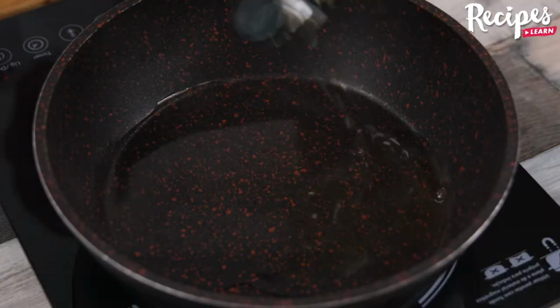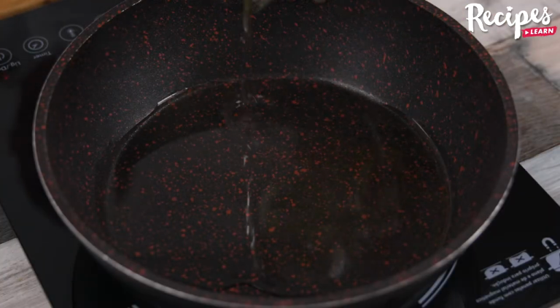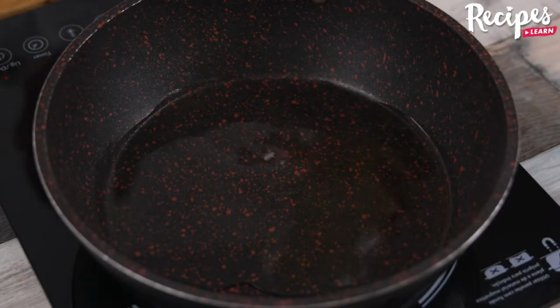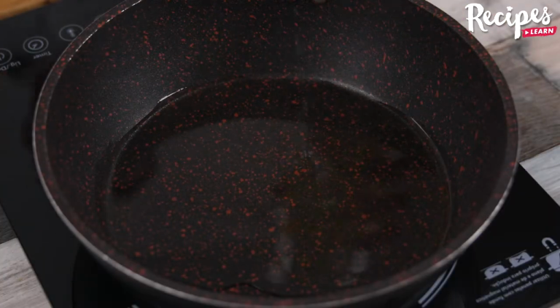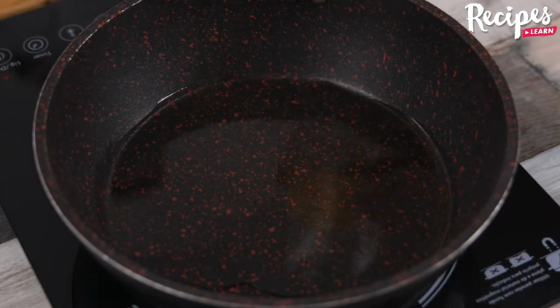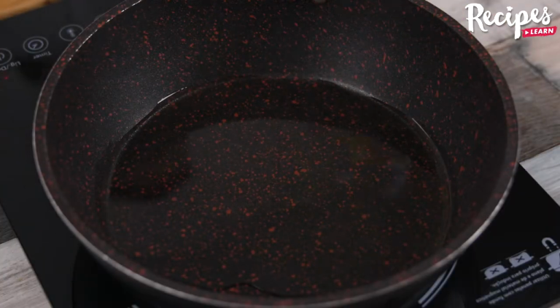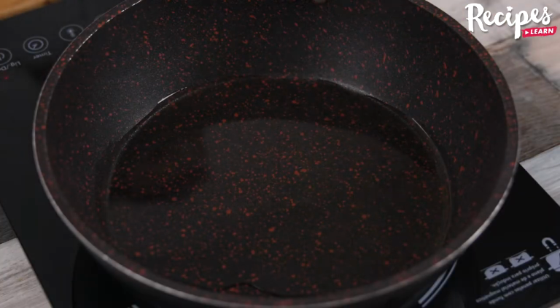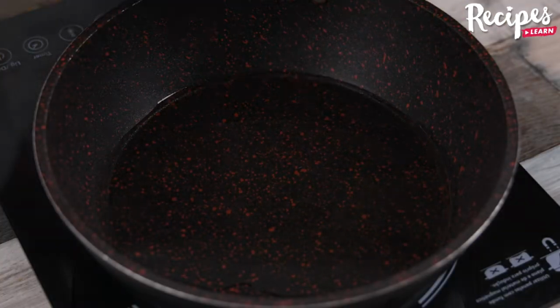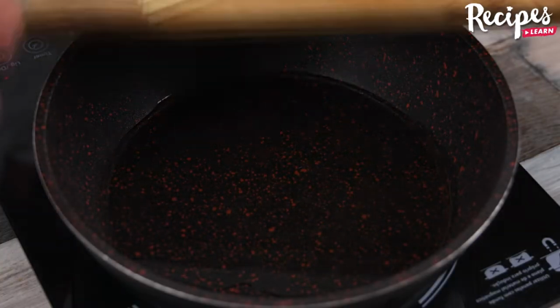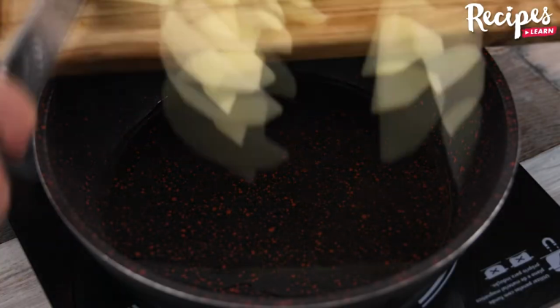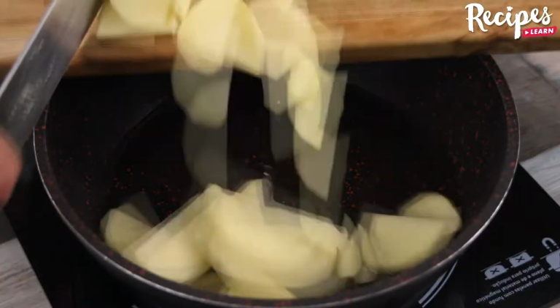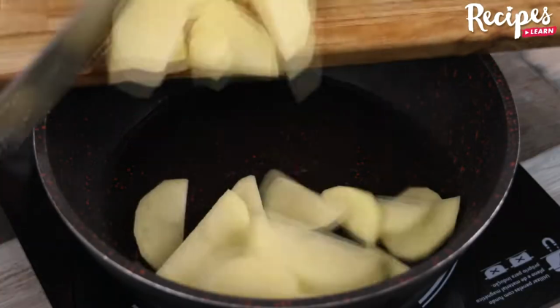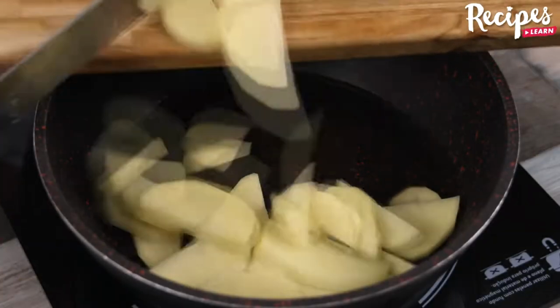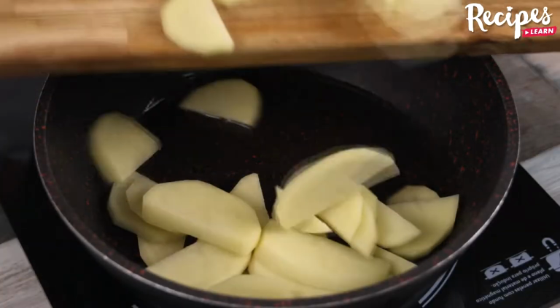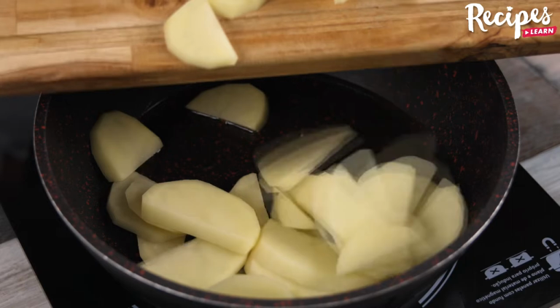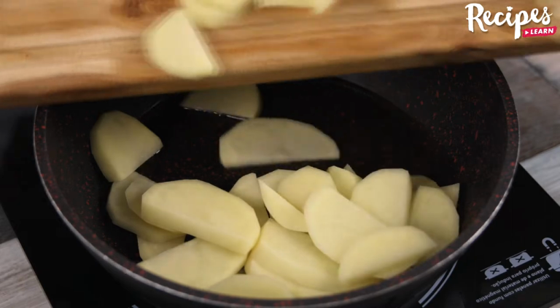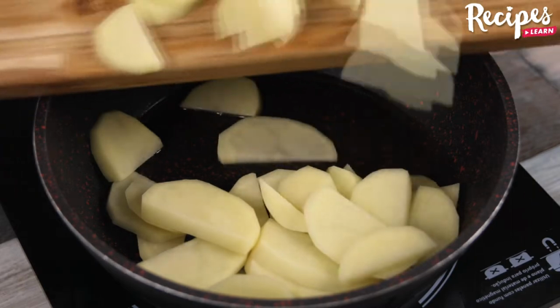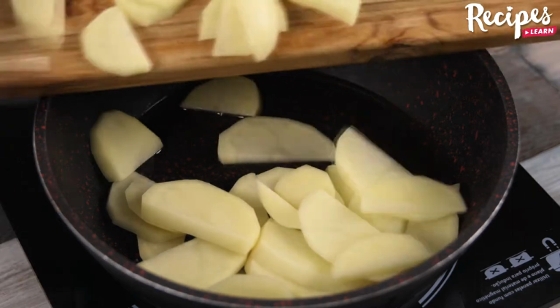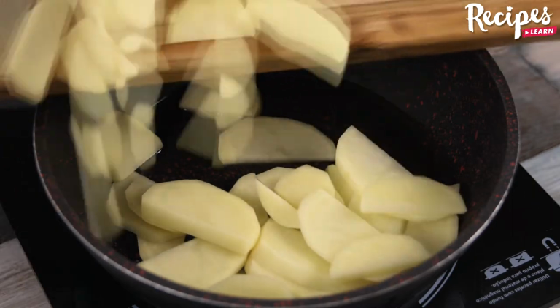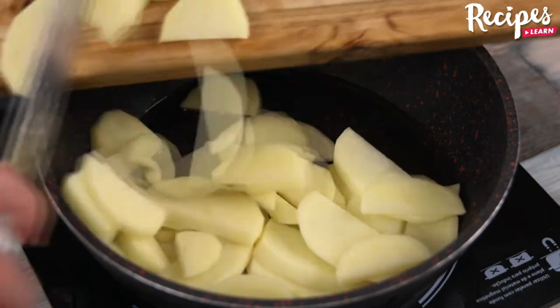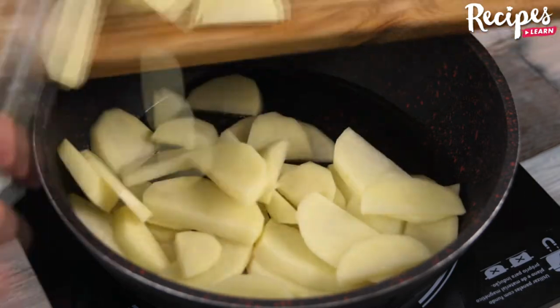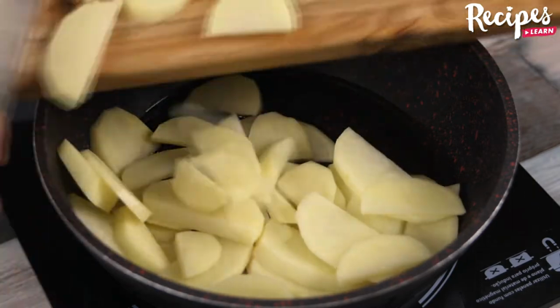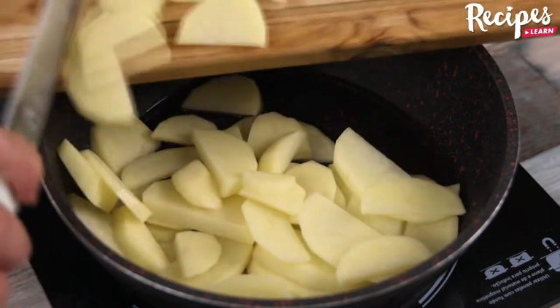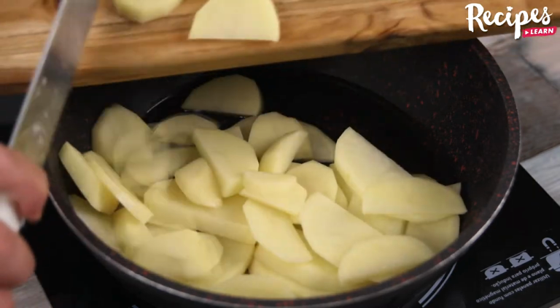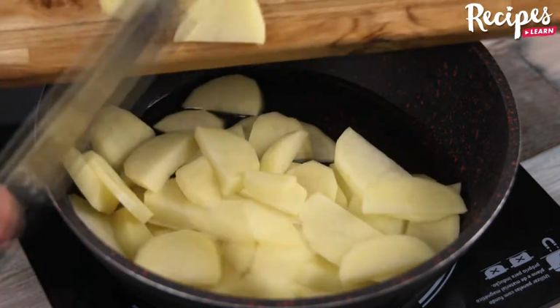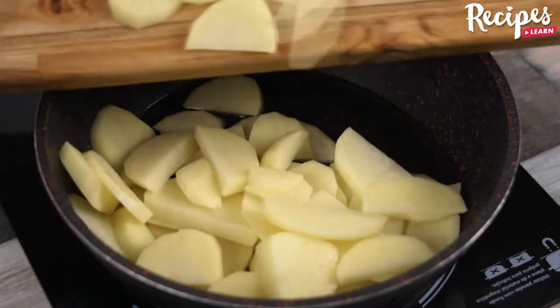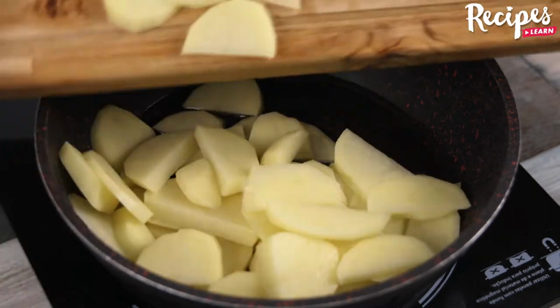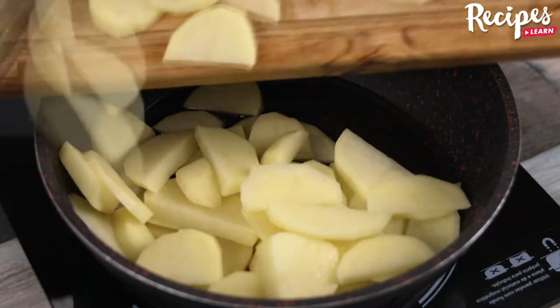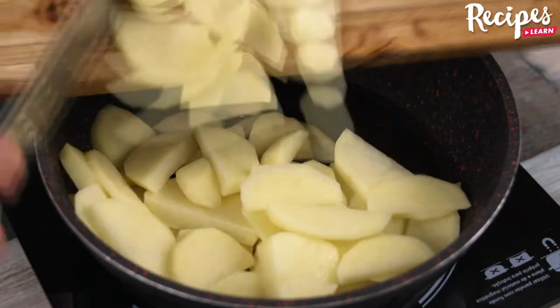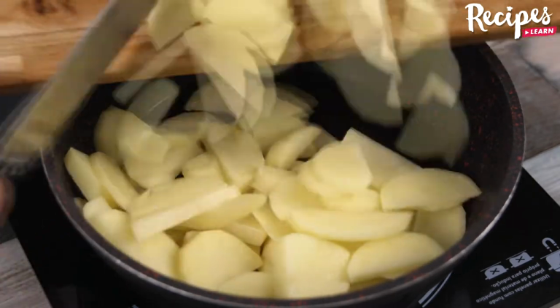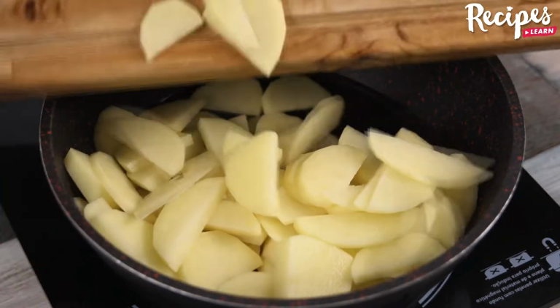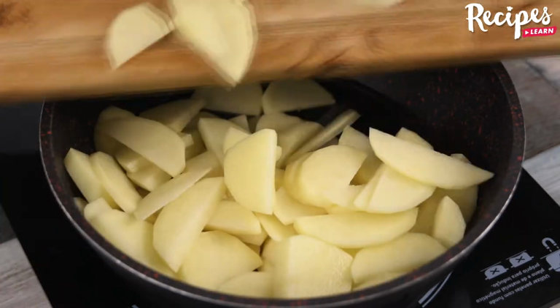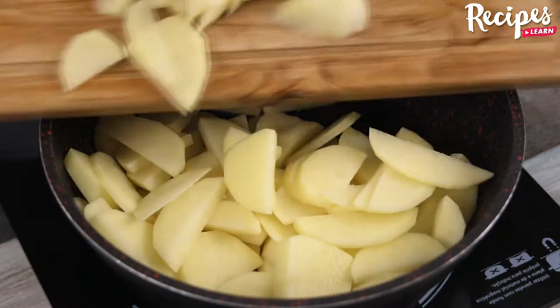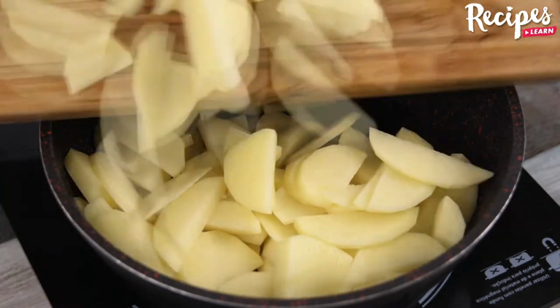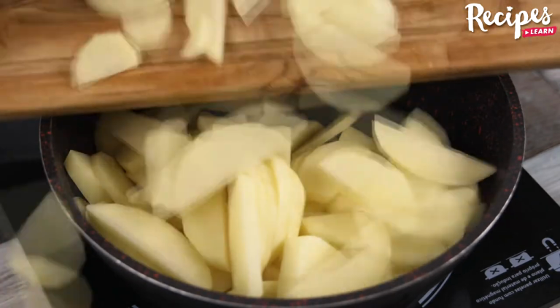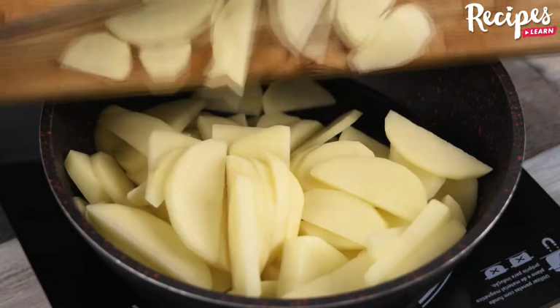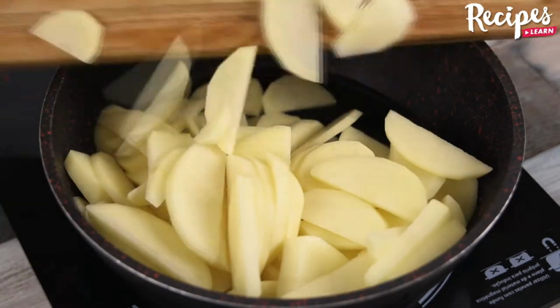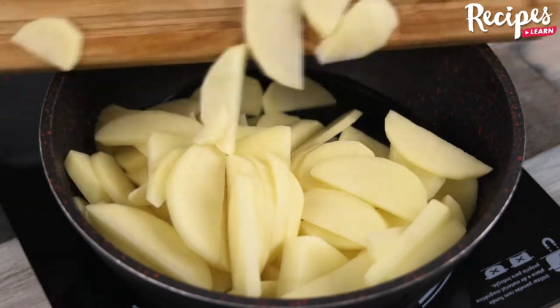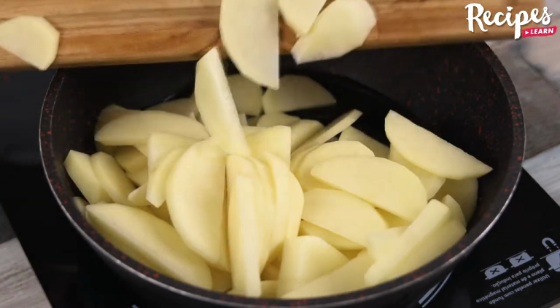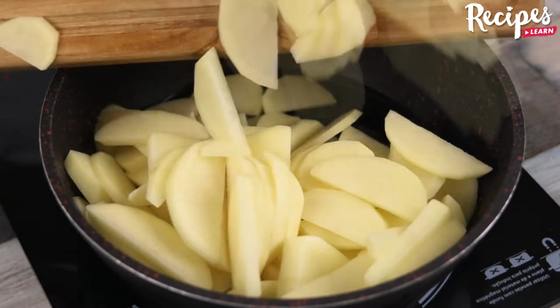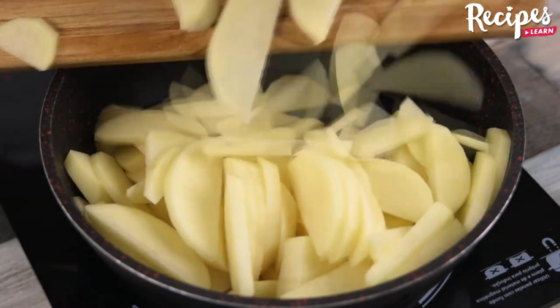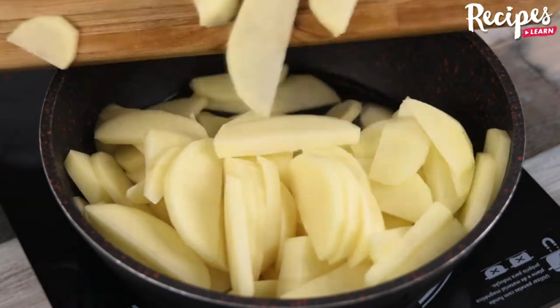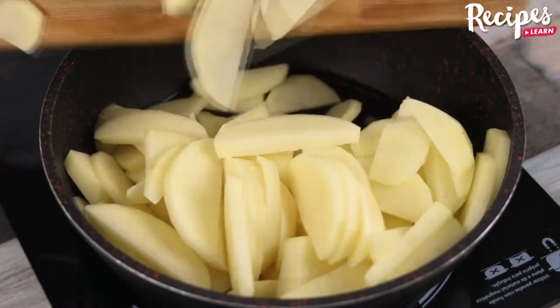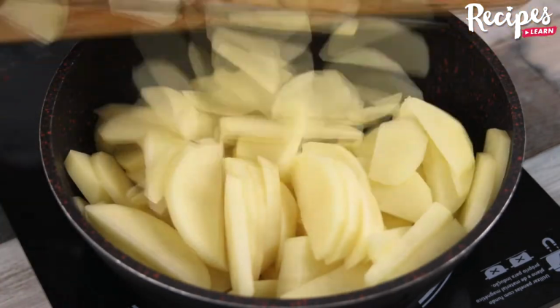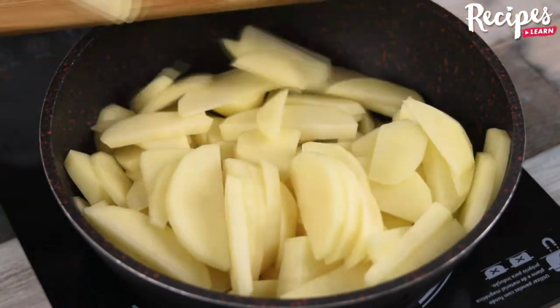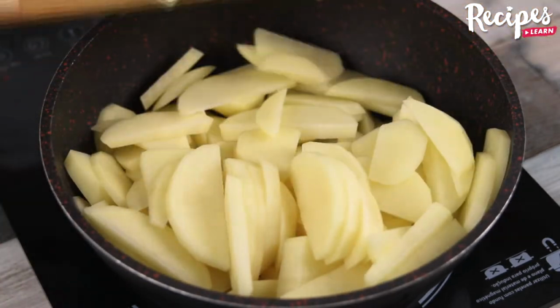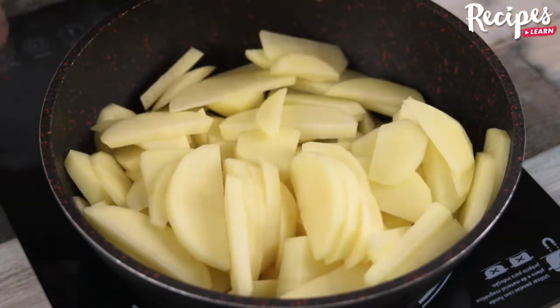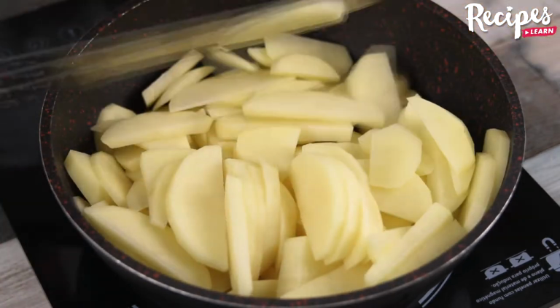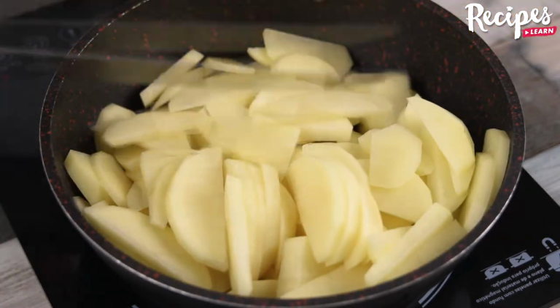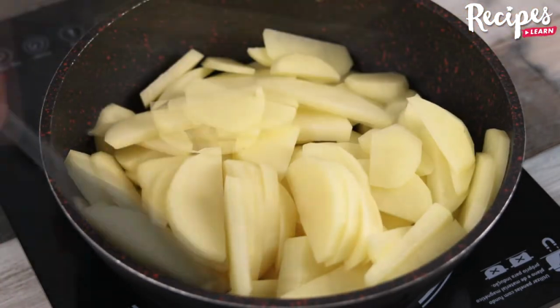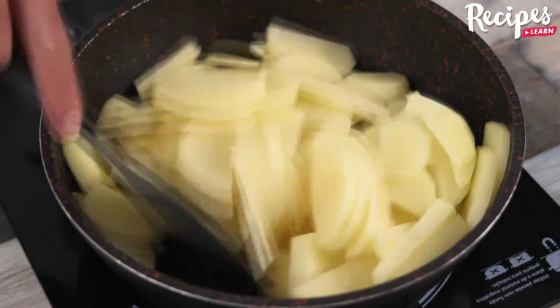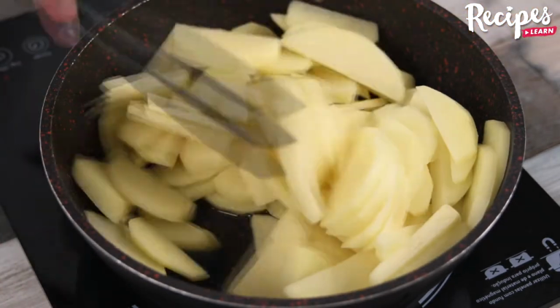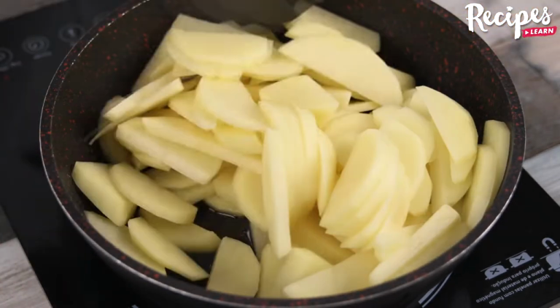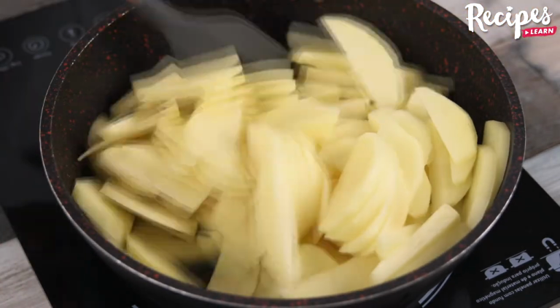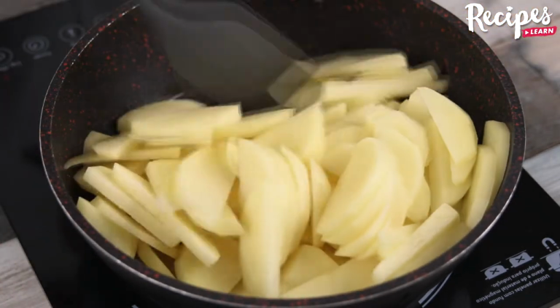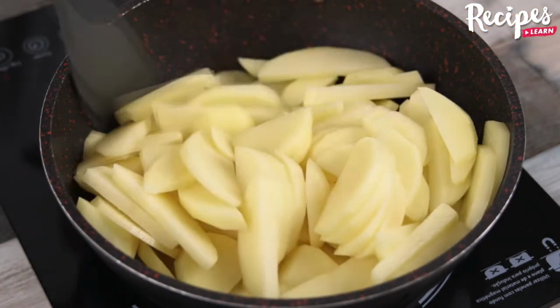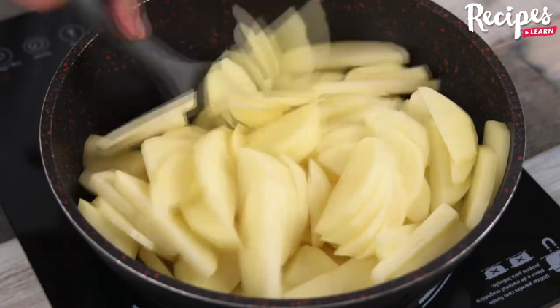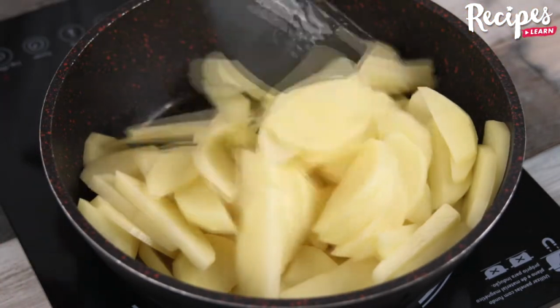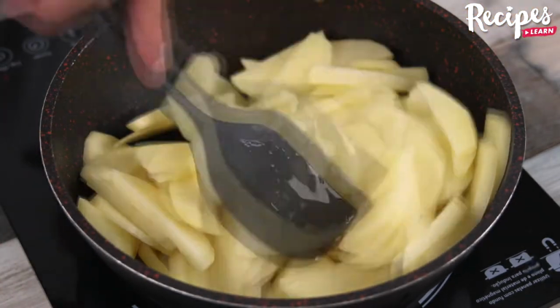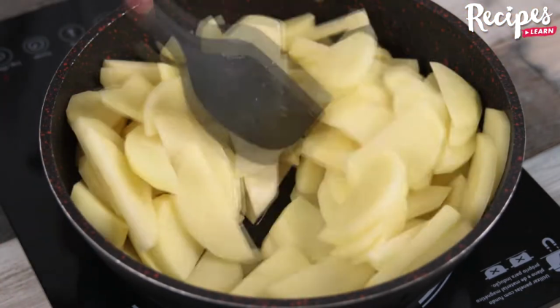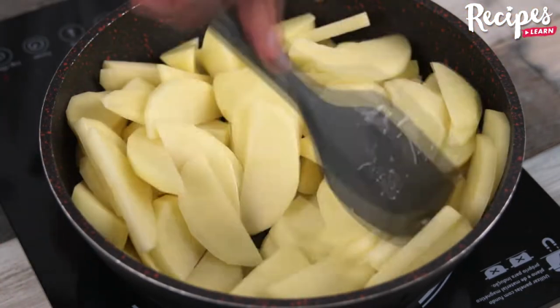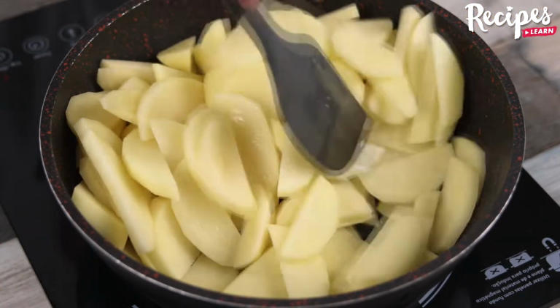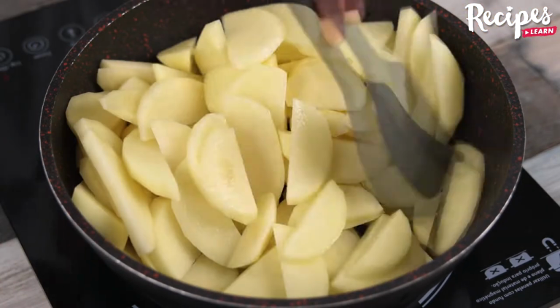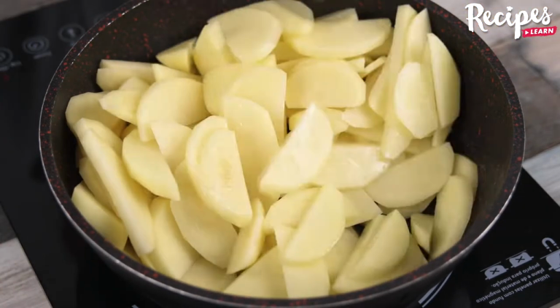In a pan, add some olive oil, then pour the potatoes in and let them fry for 15 minutes on medium heat.